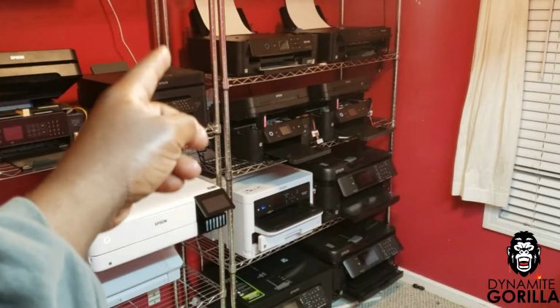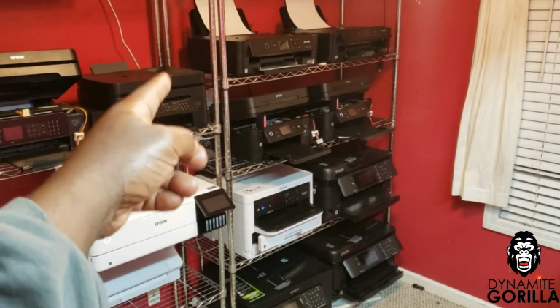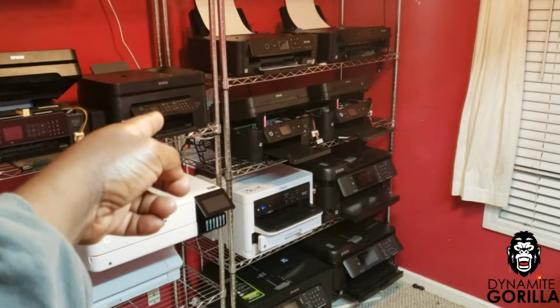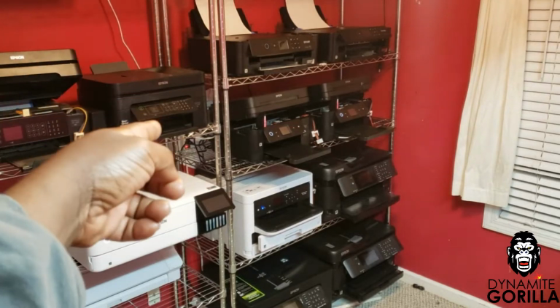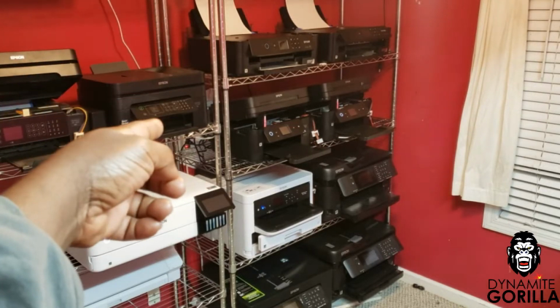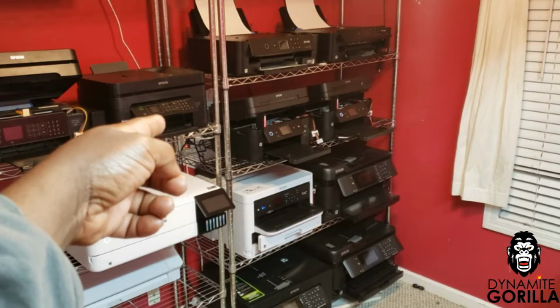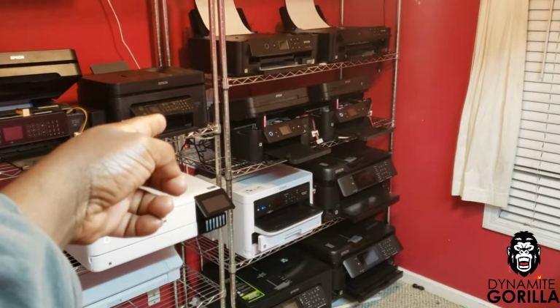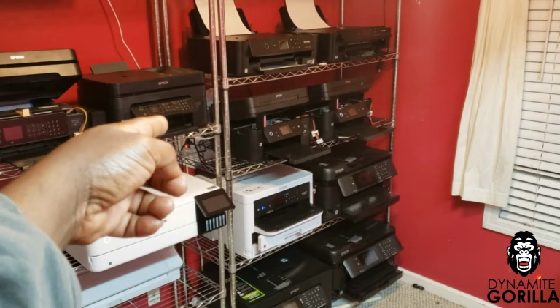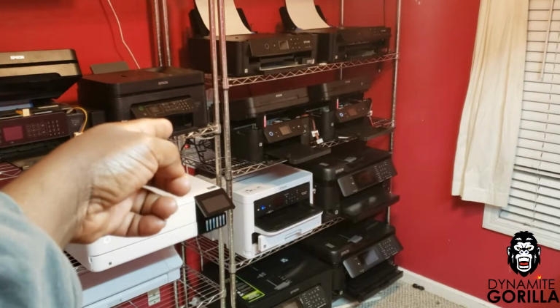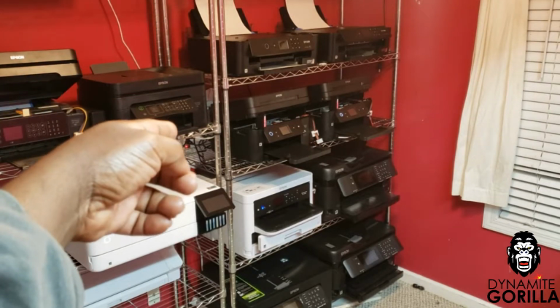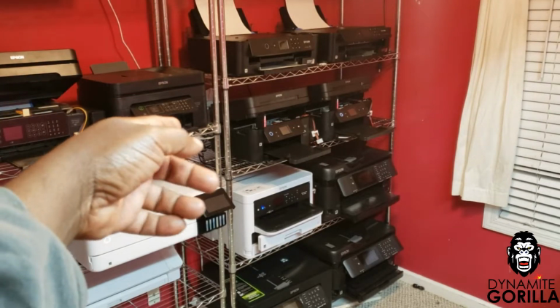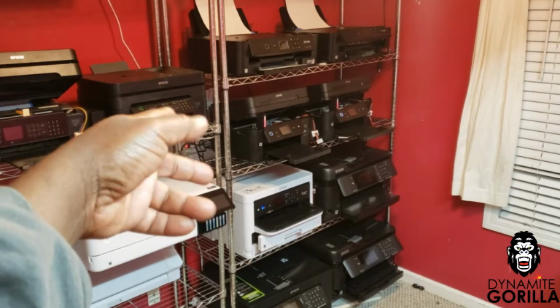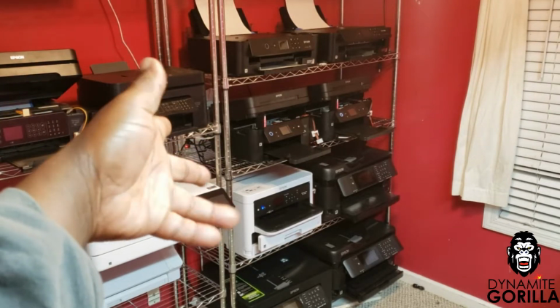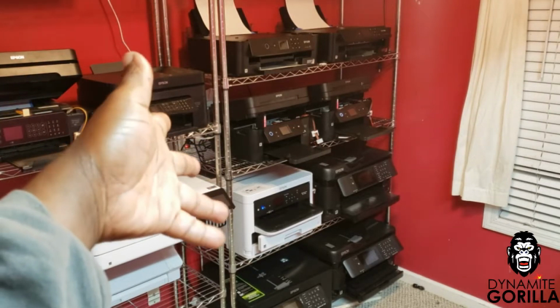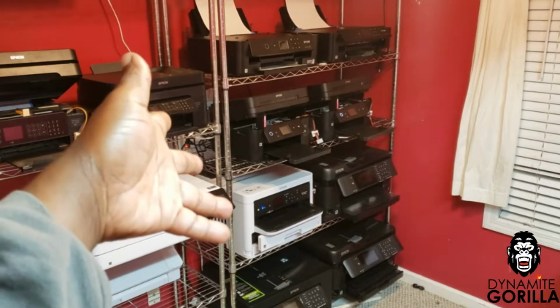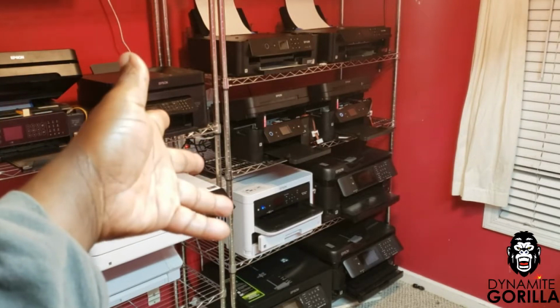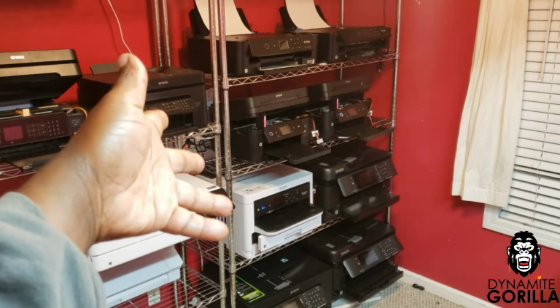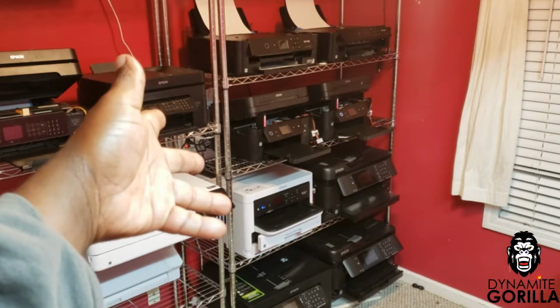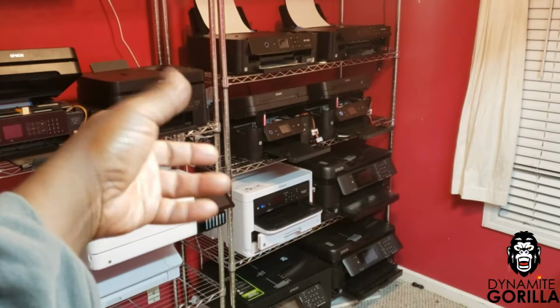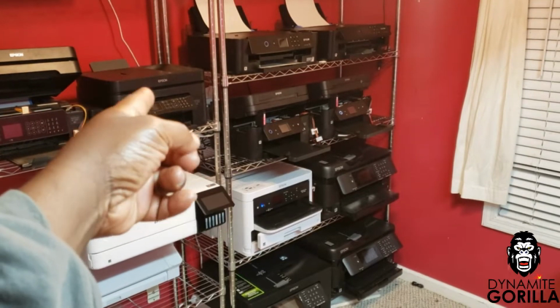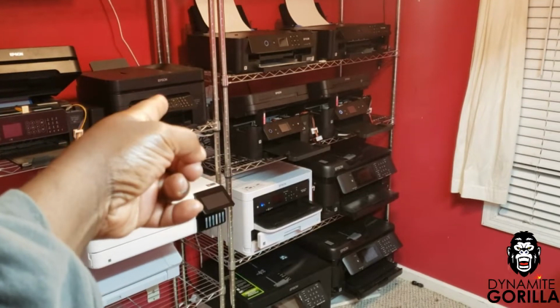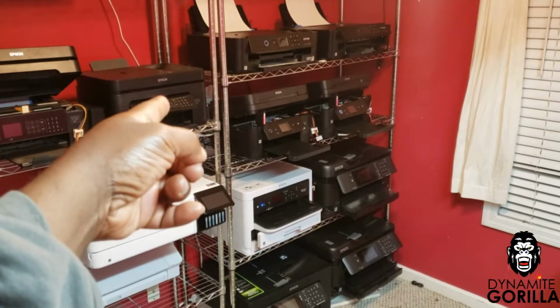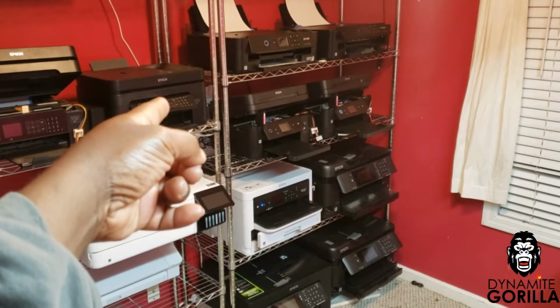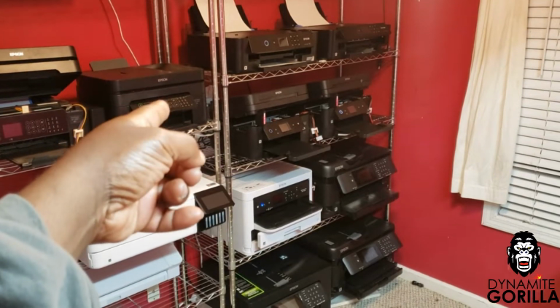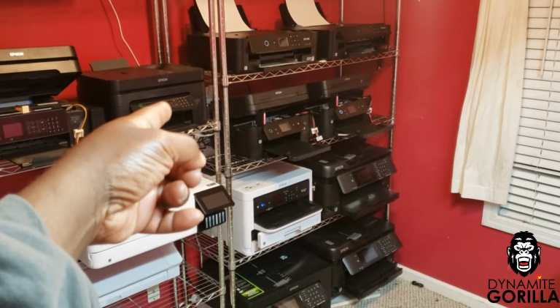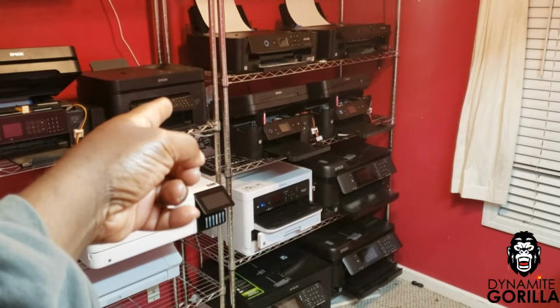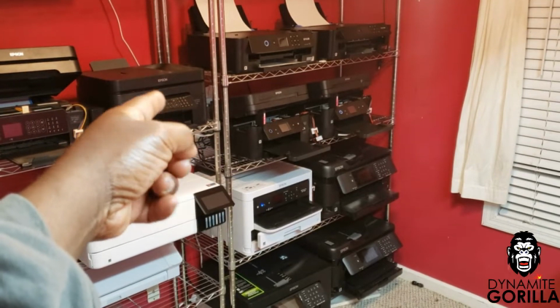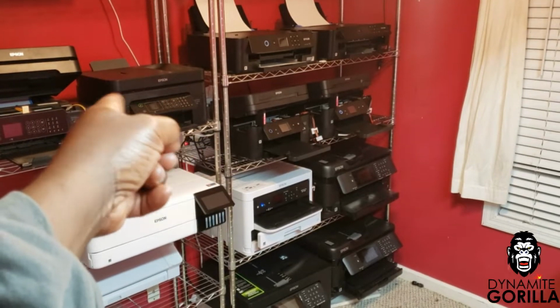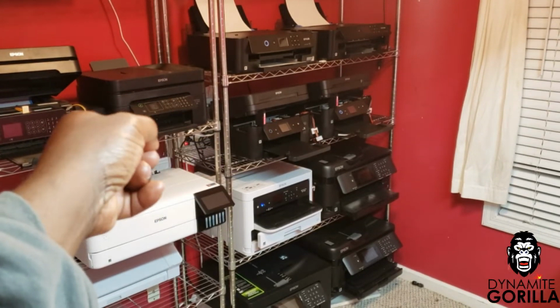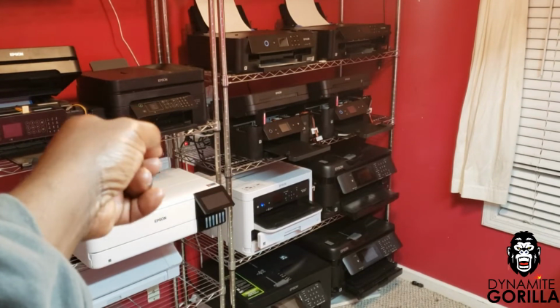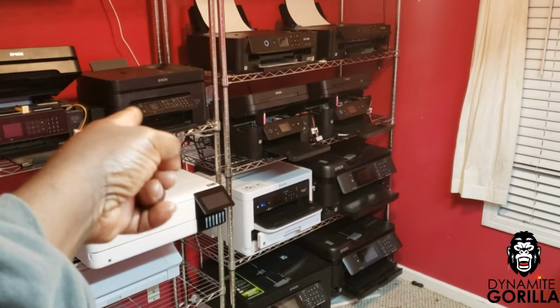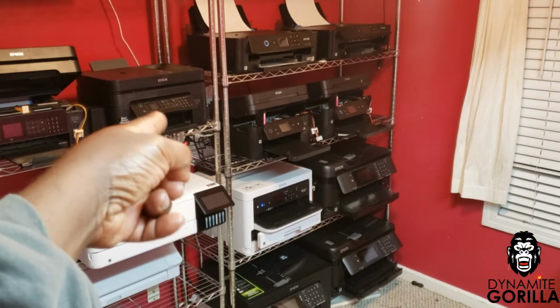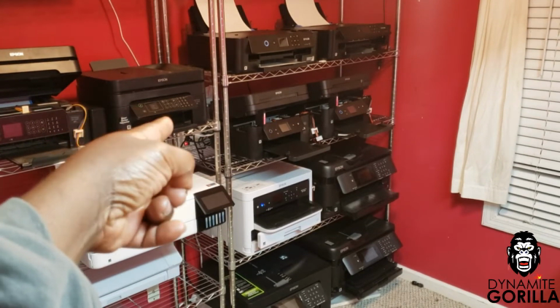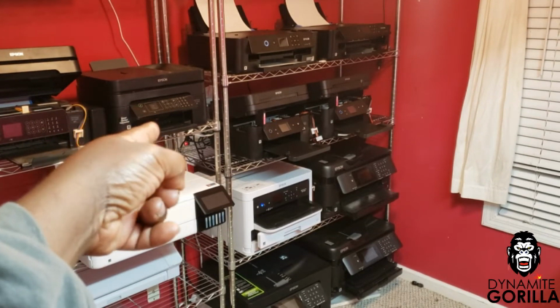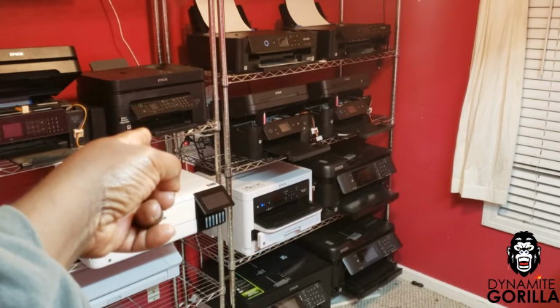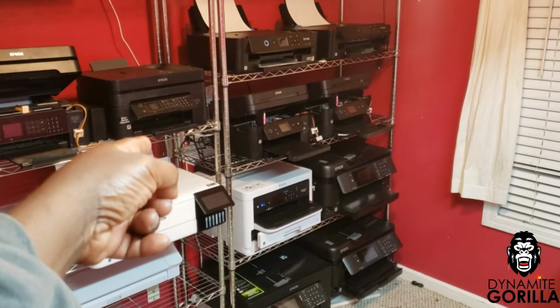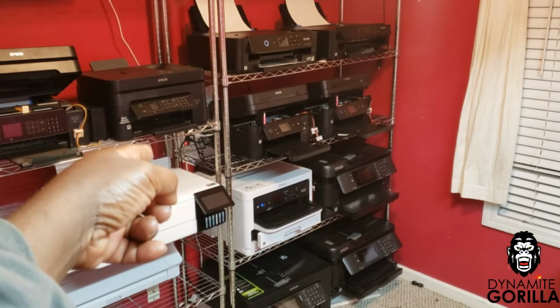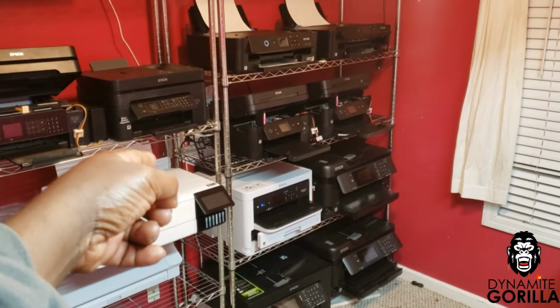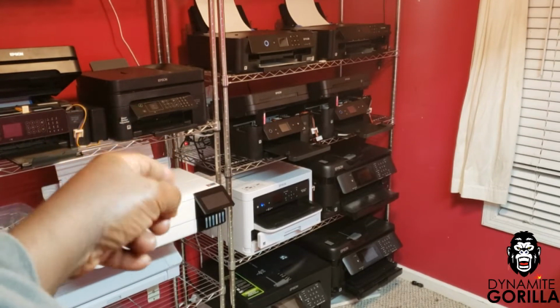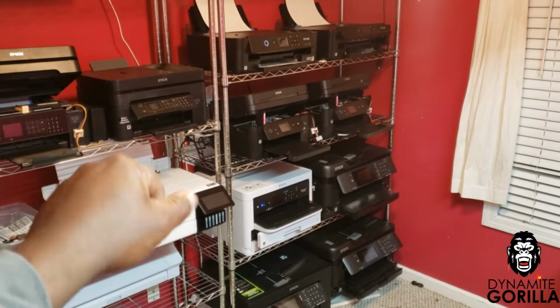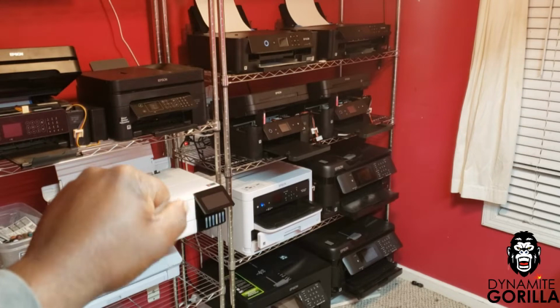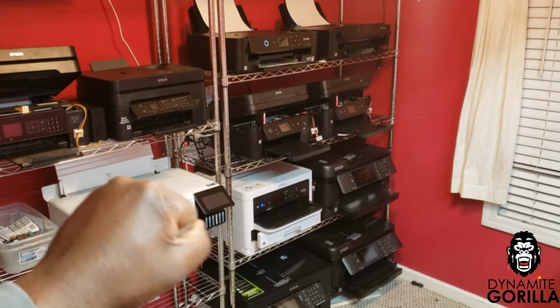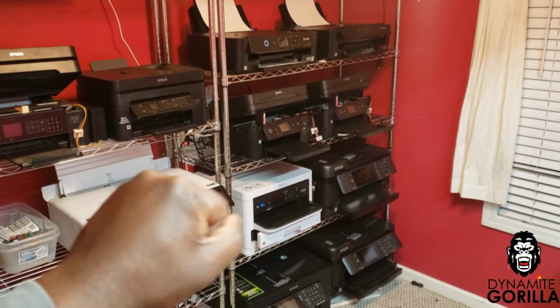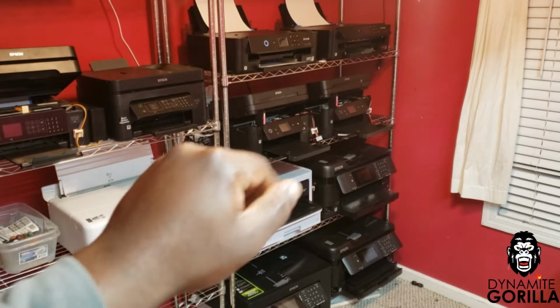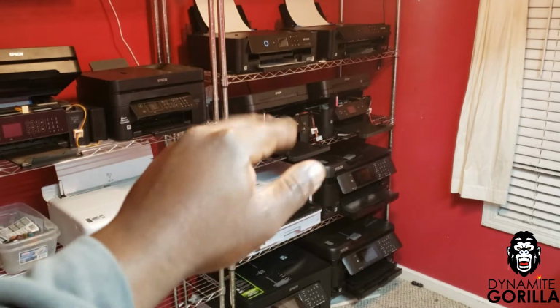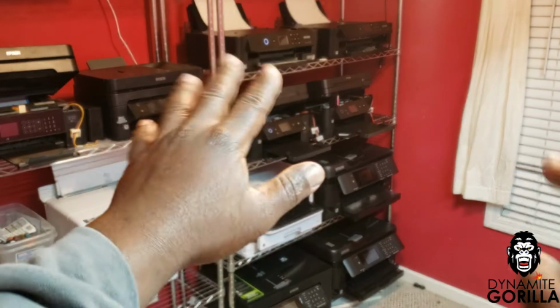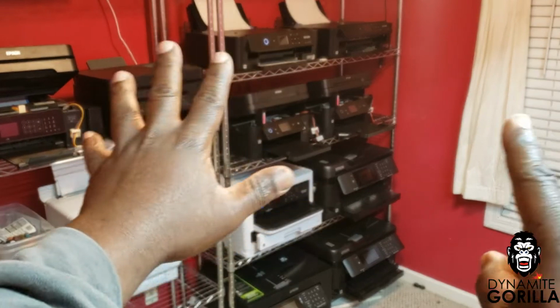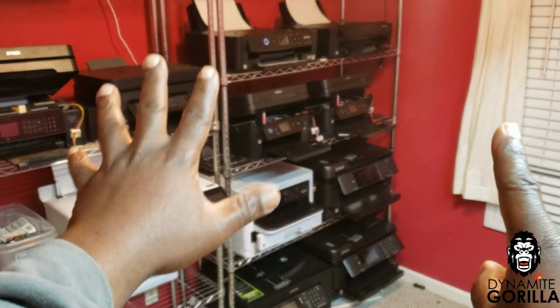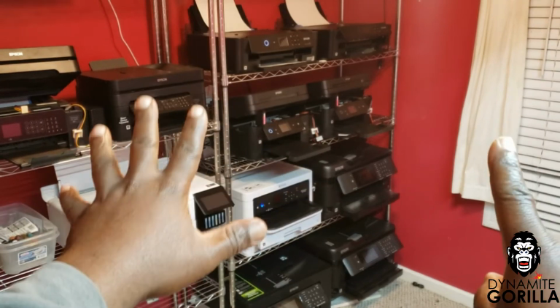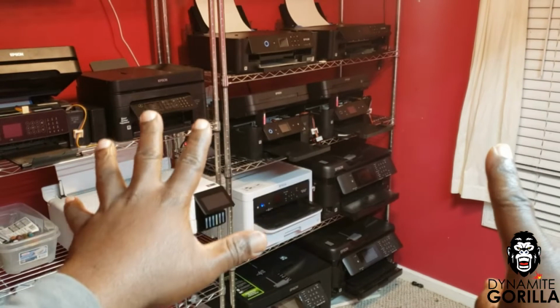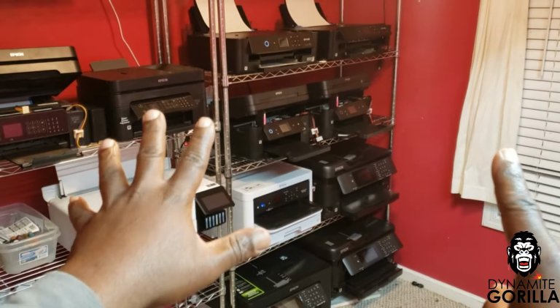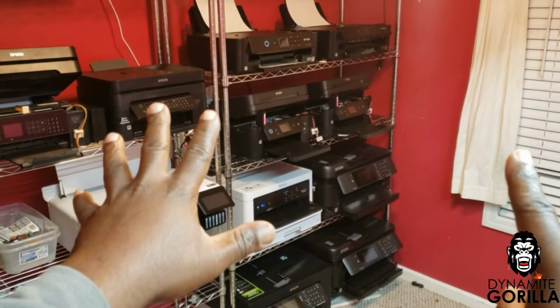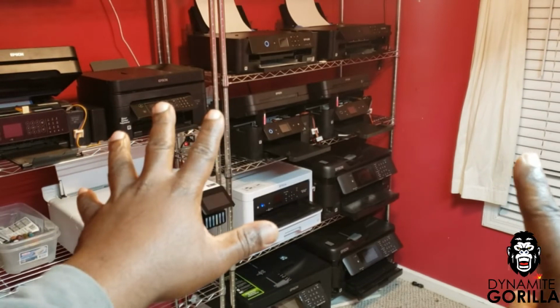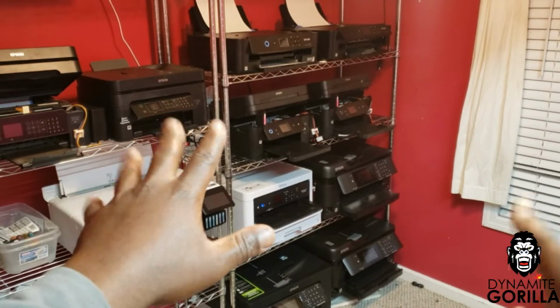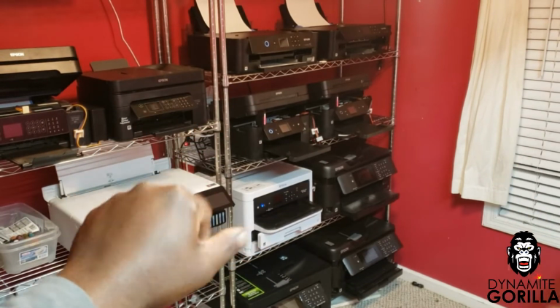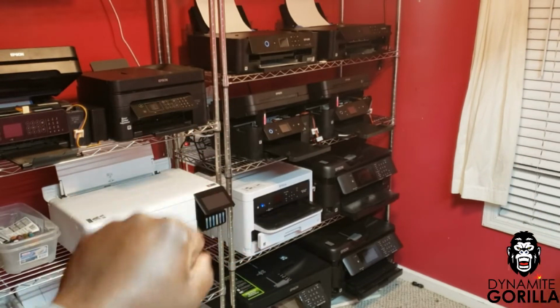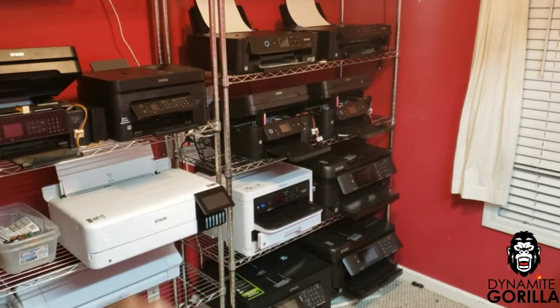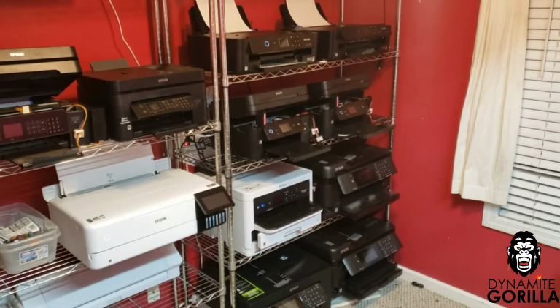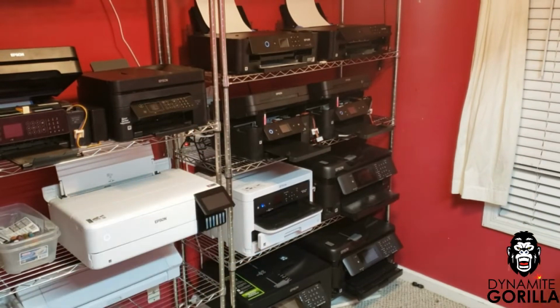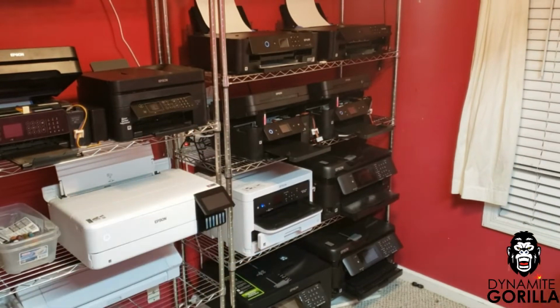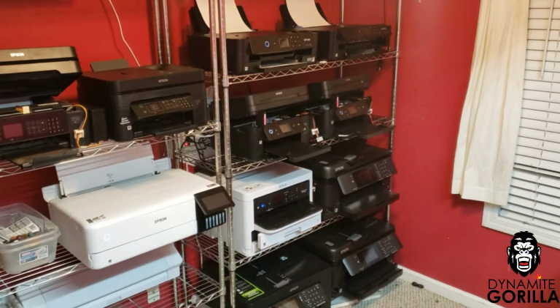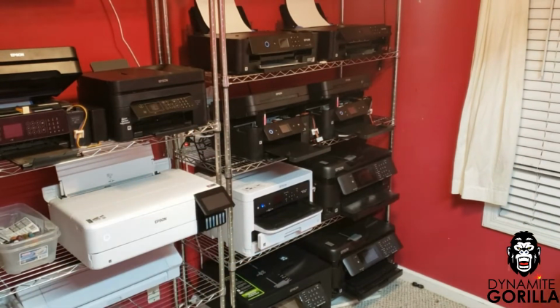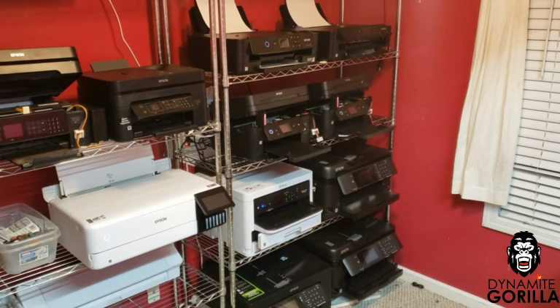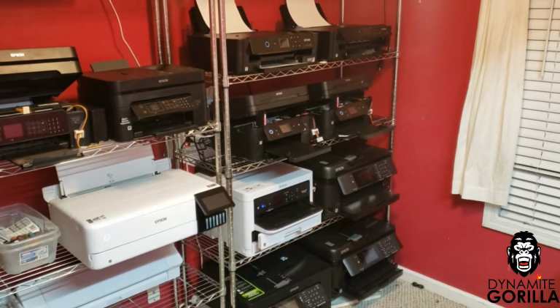Hey, what's up guys. In this video I'll be showing you how I get my printers ready to print after they've been sitting for about 6 months. So let's get into it.